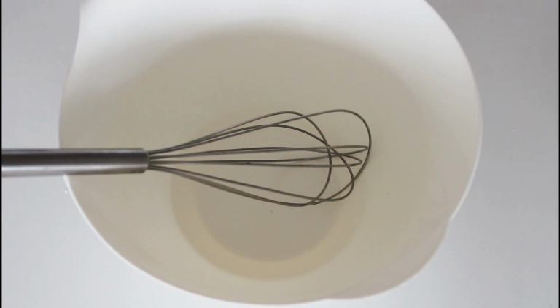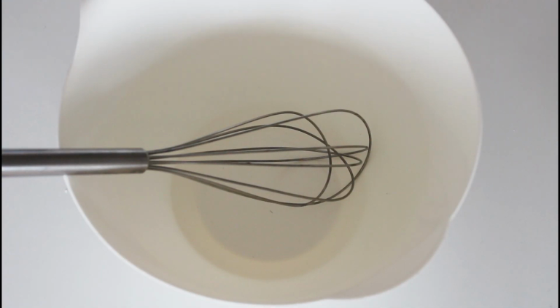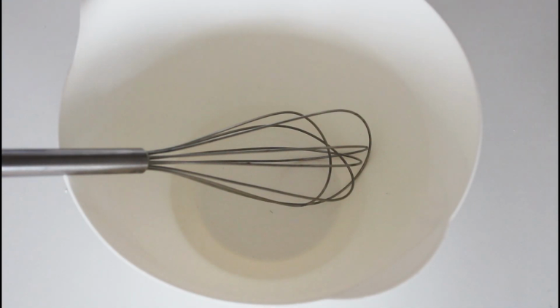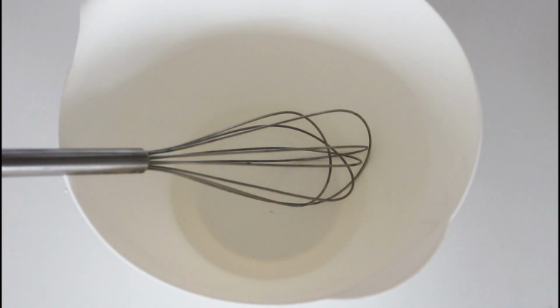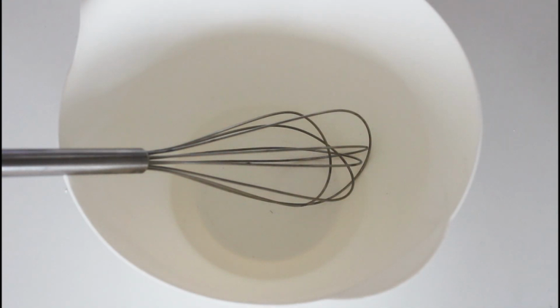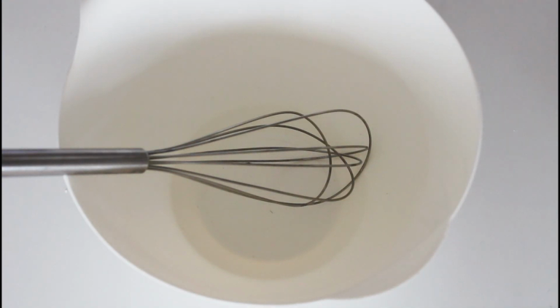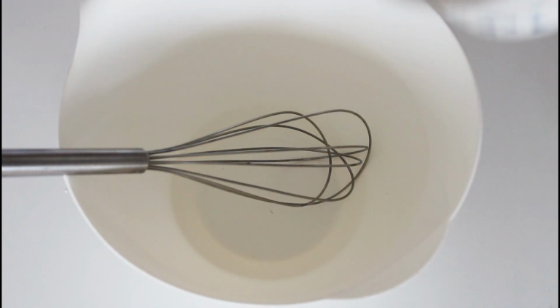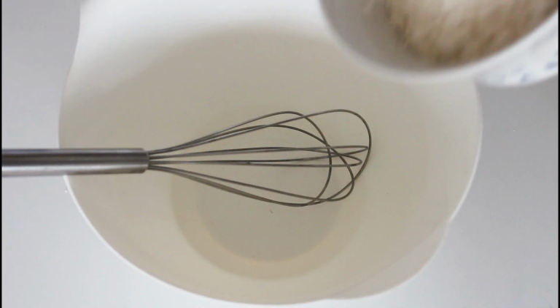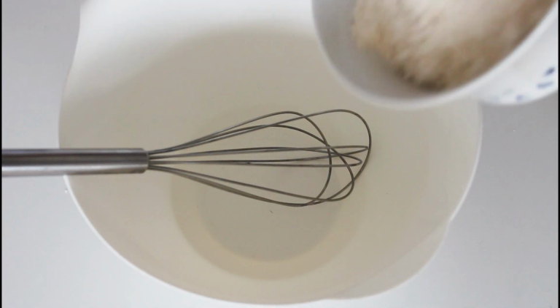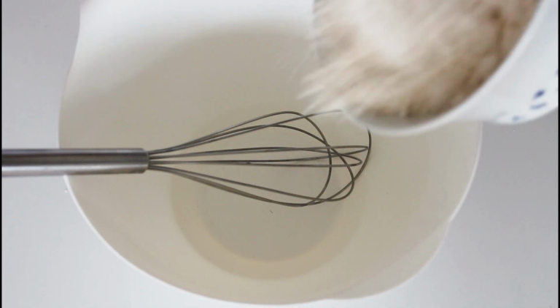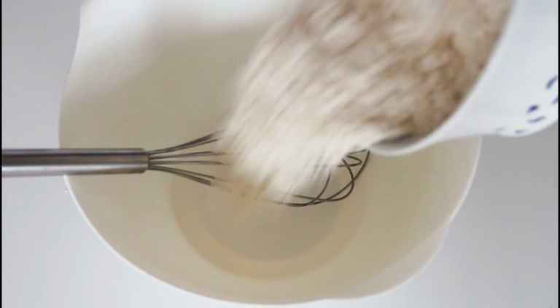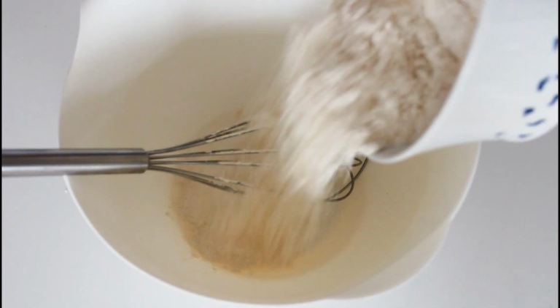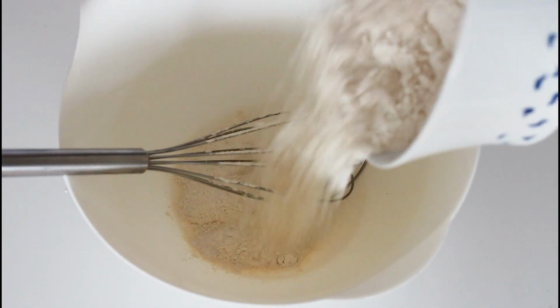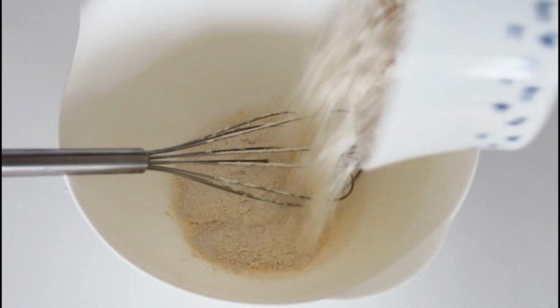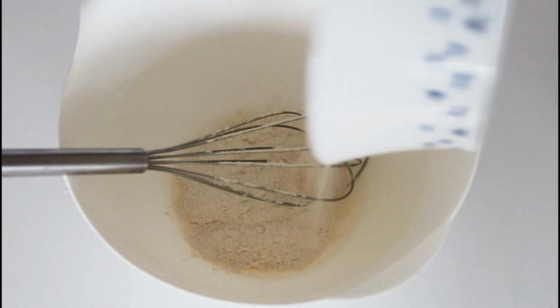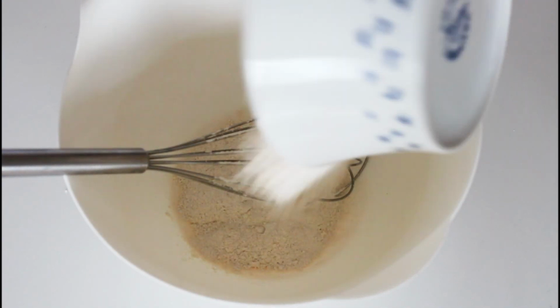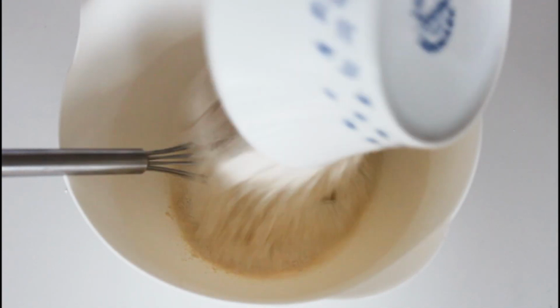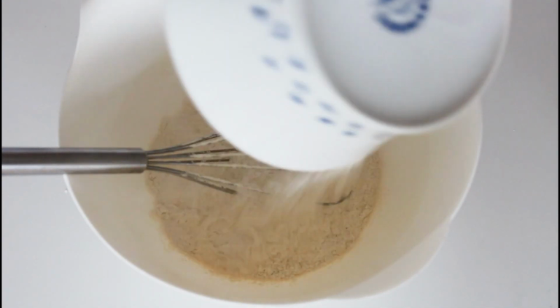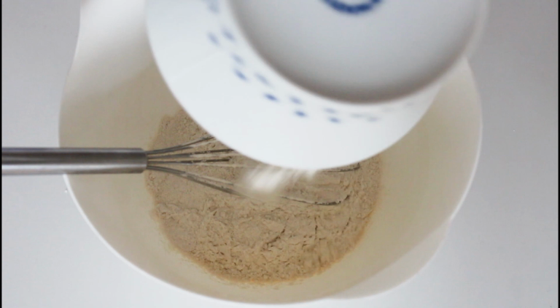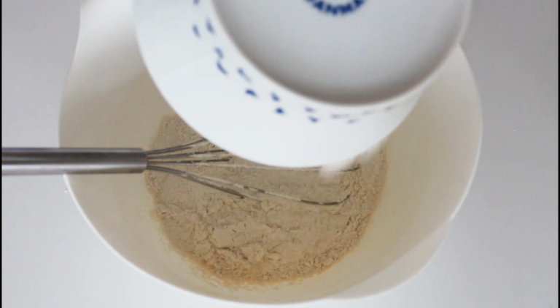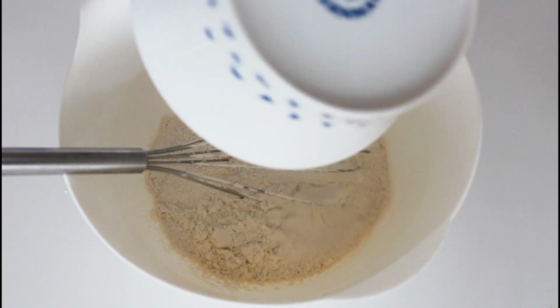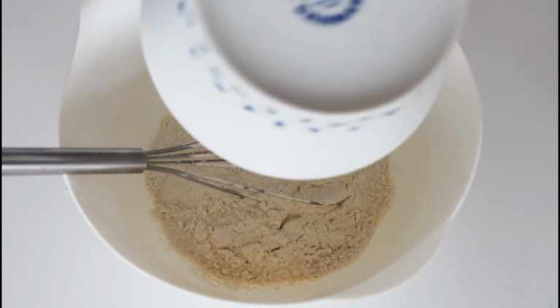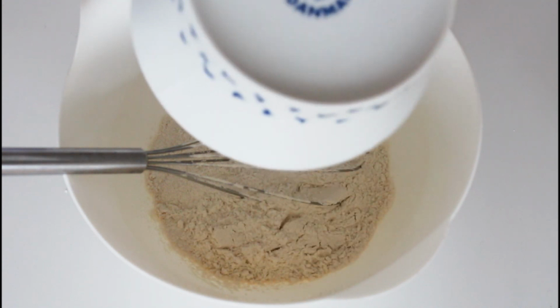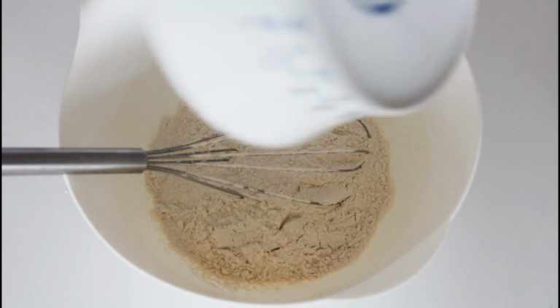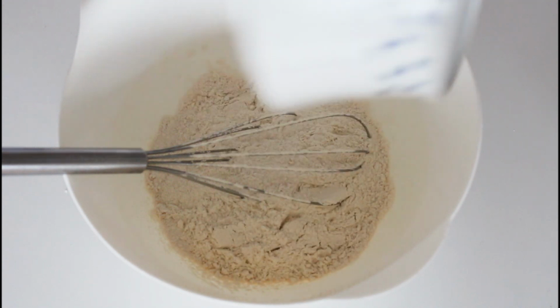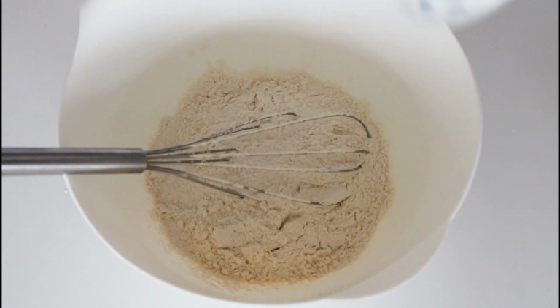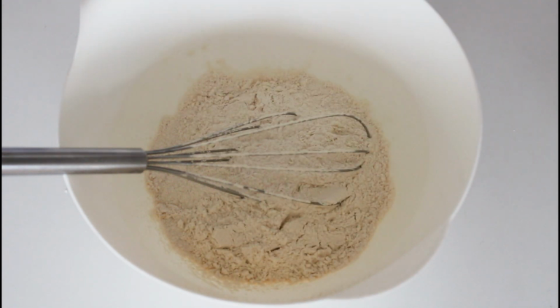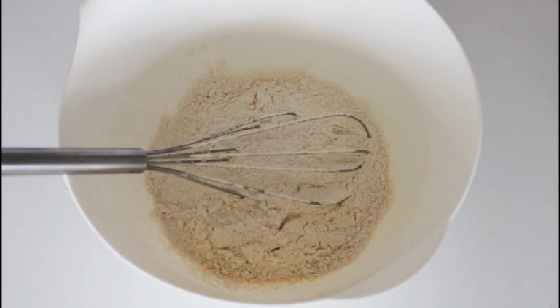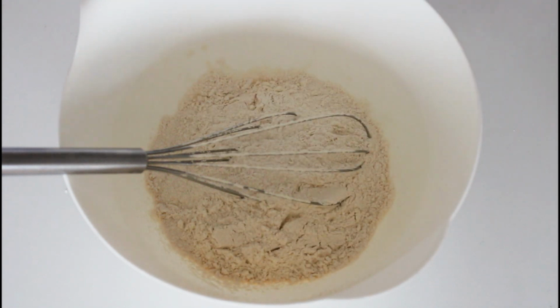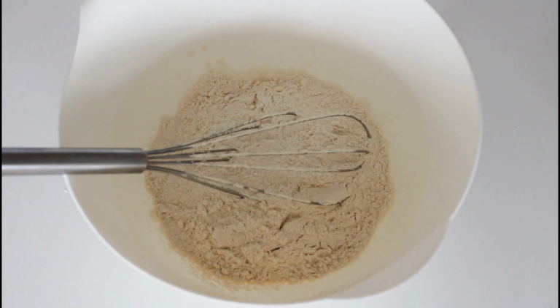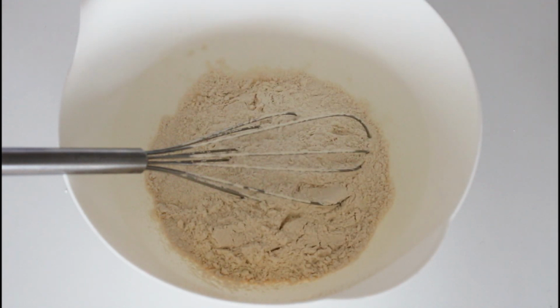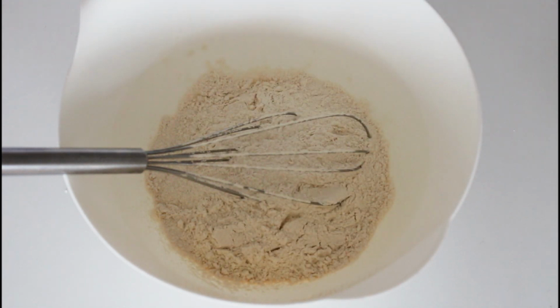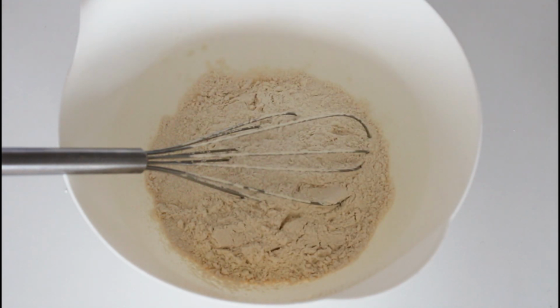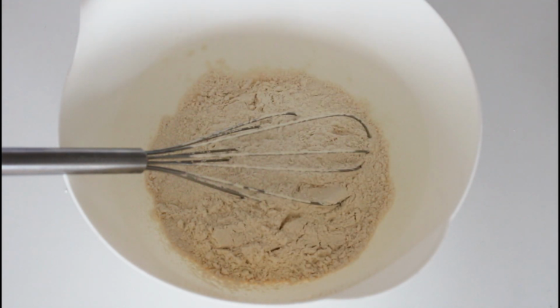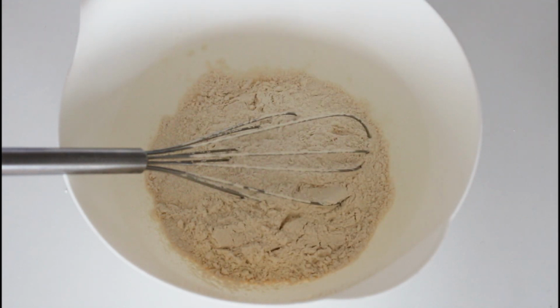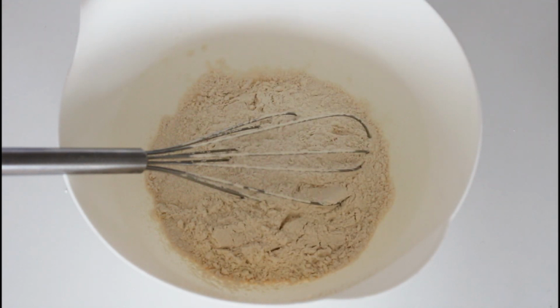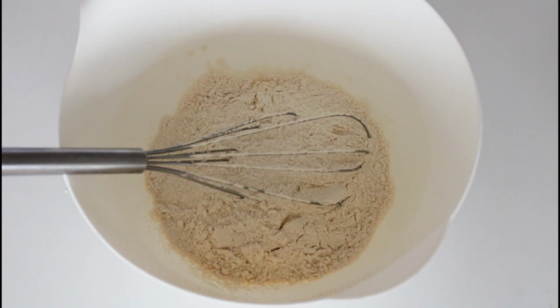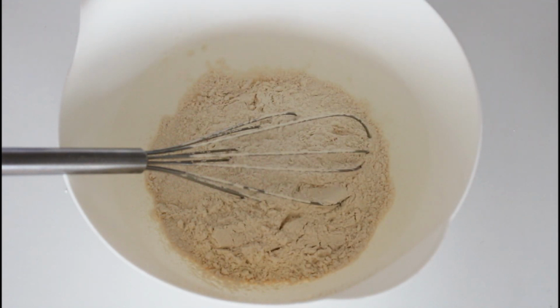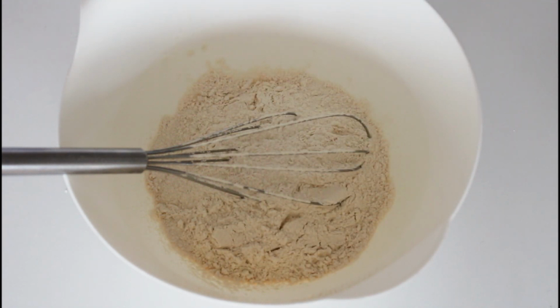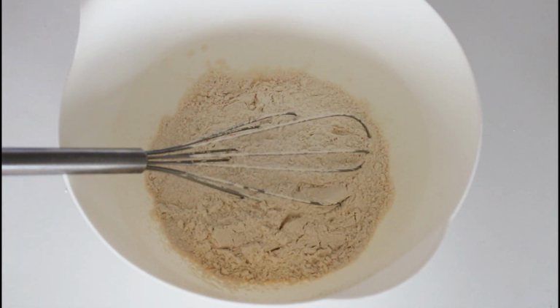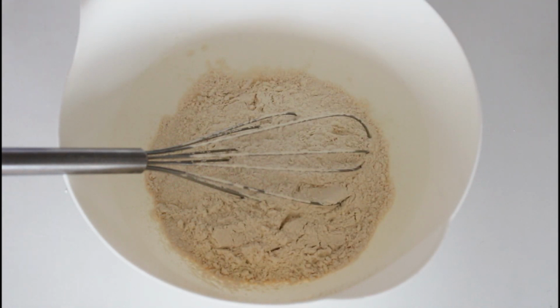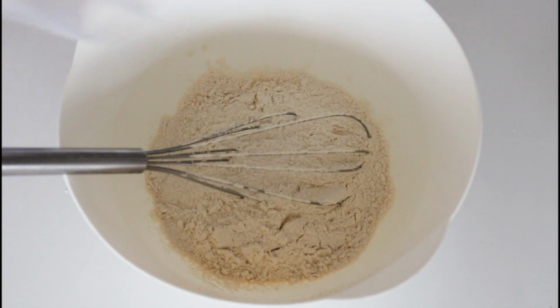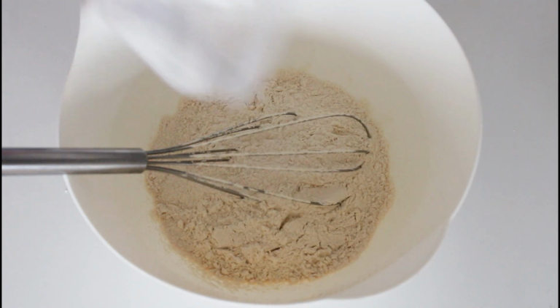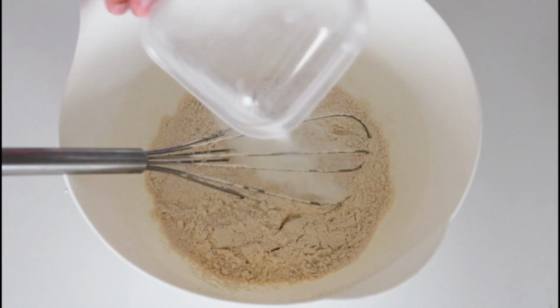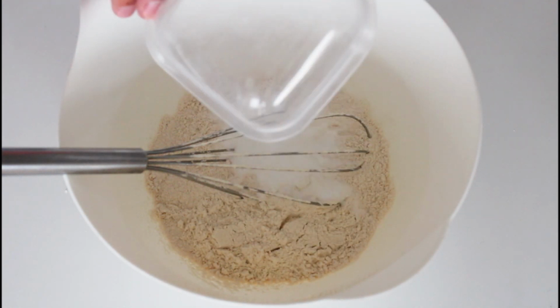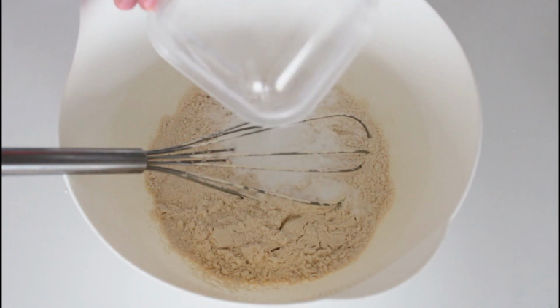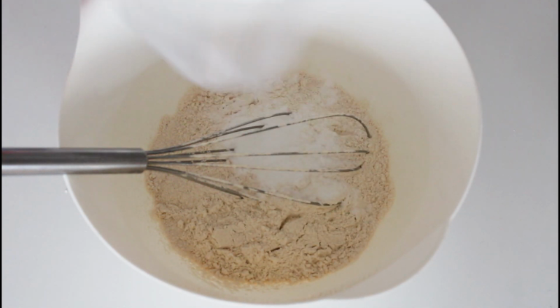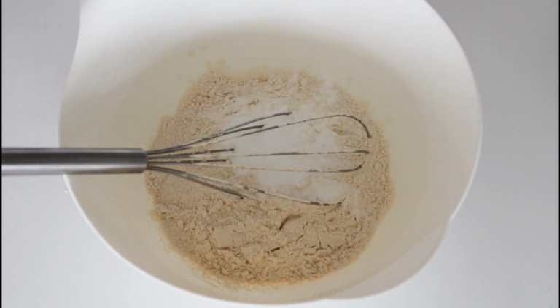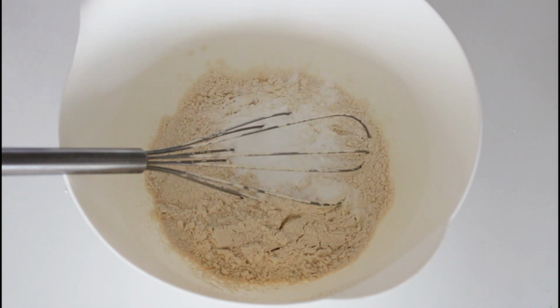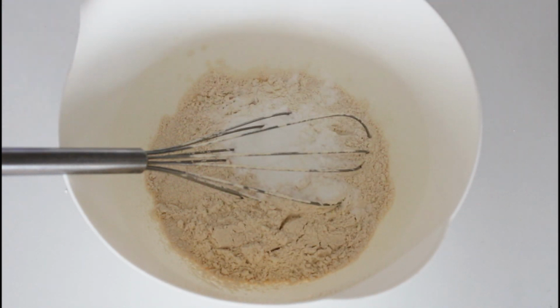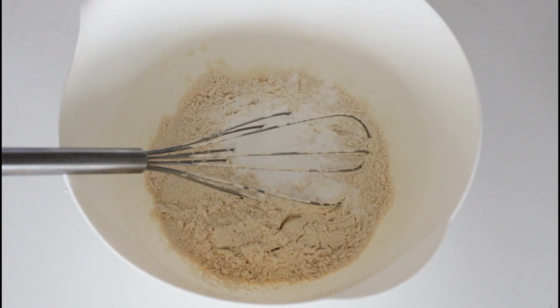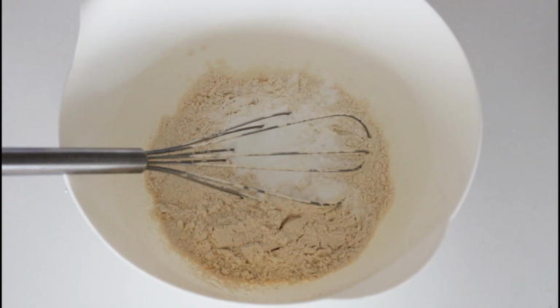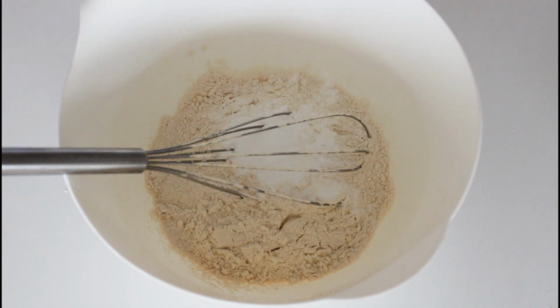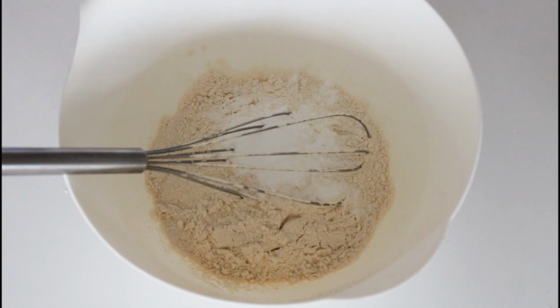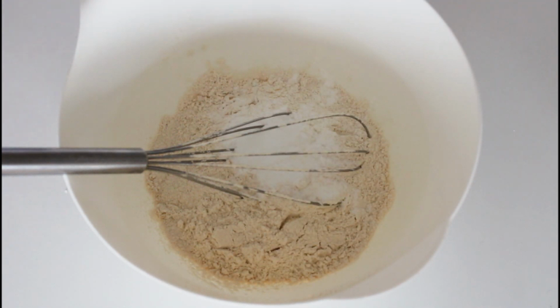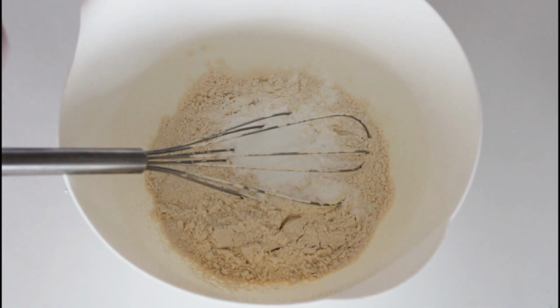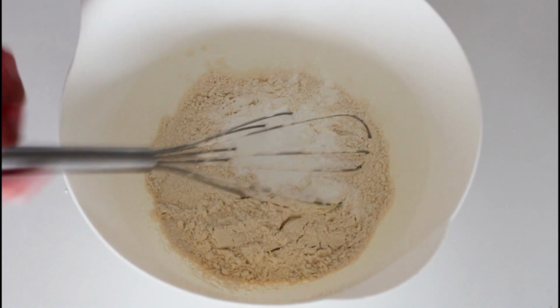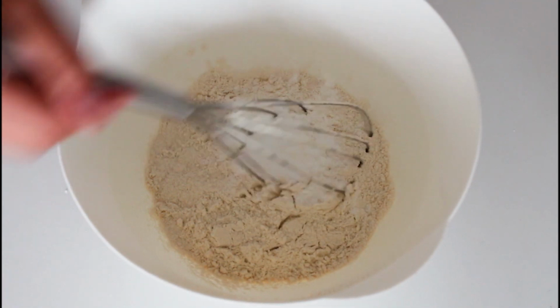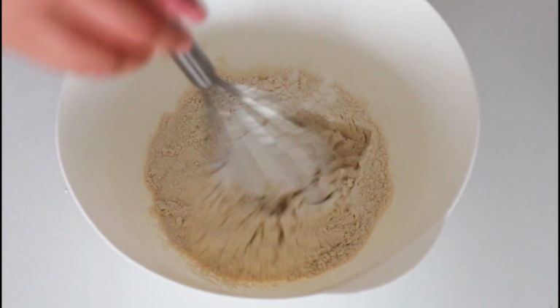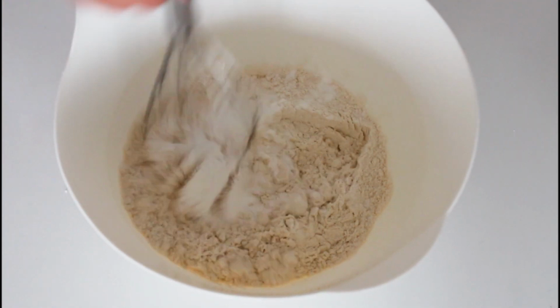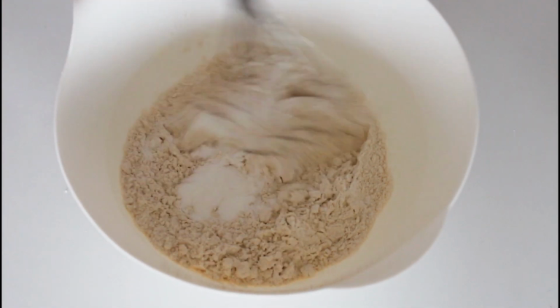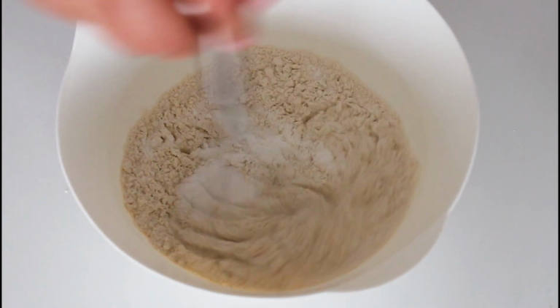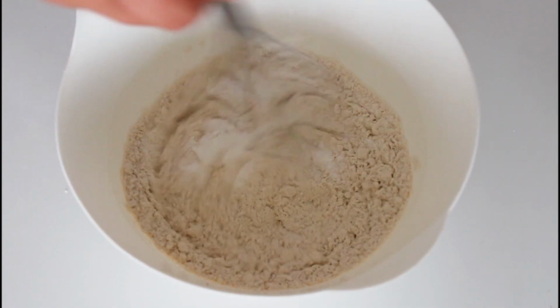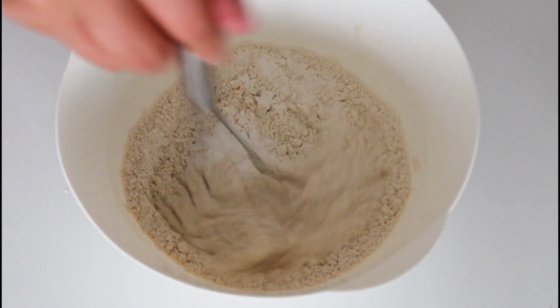I'm just adding some flour to my bowl here and some baking powder. Give that a quick mix.